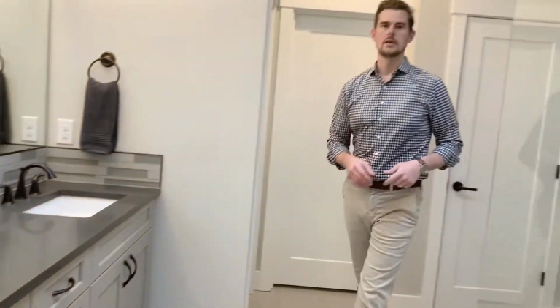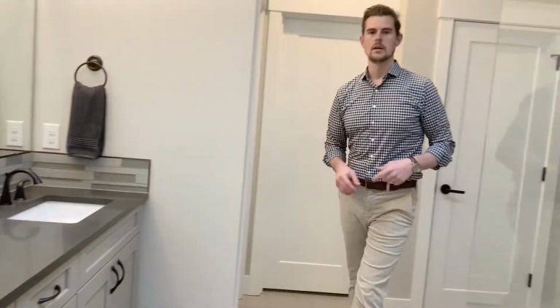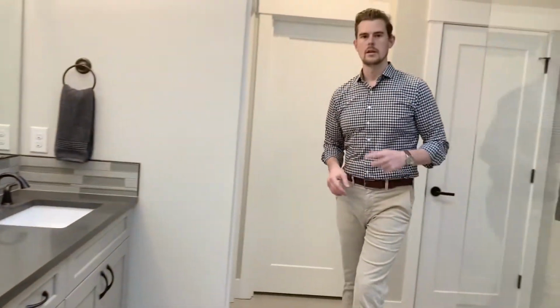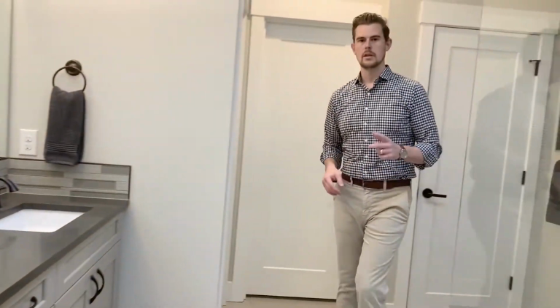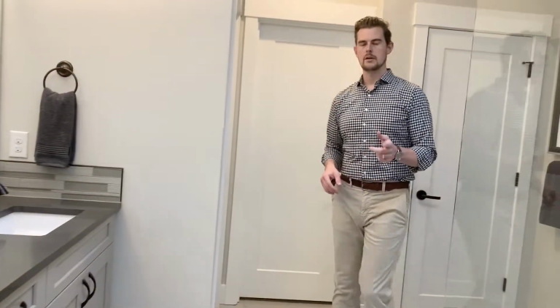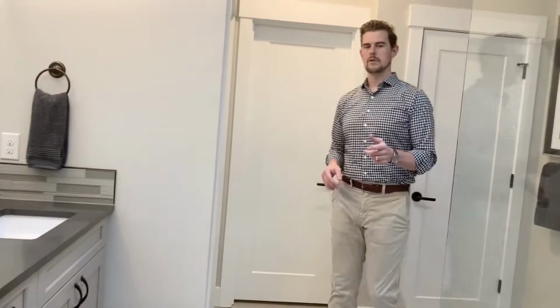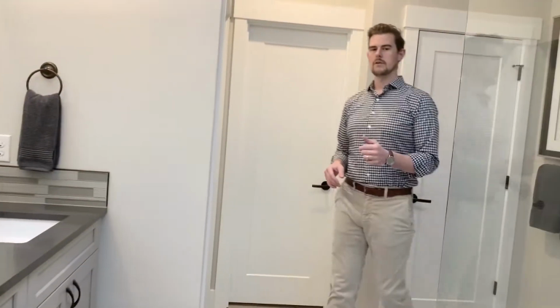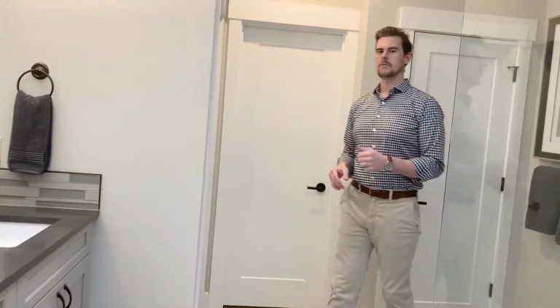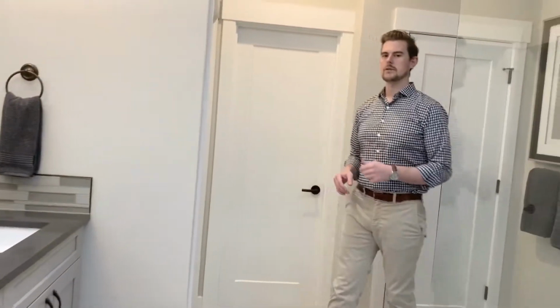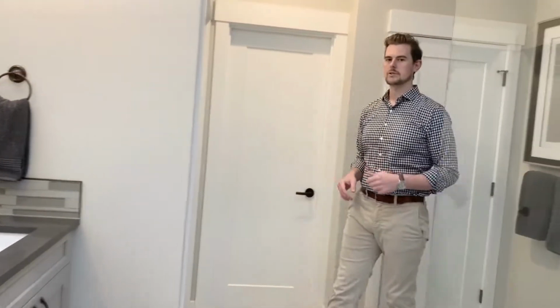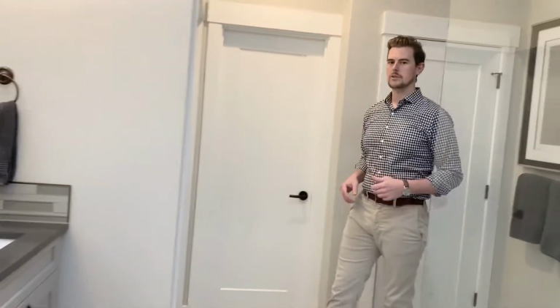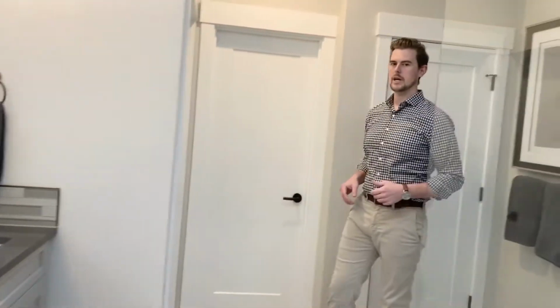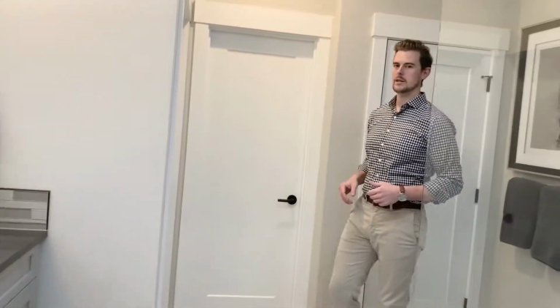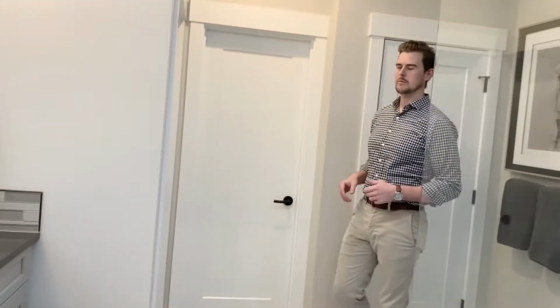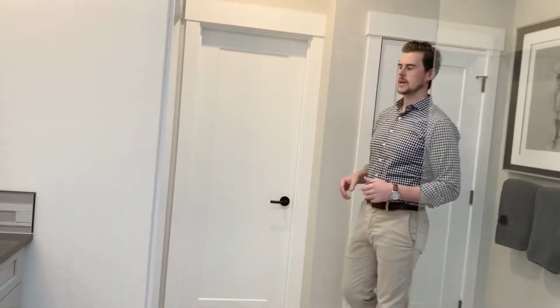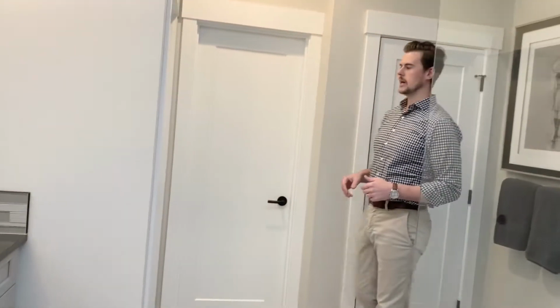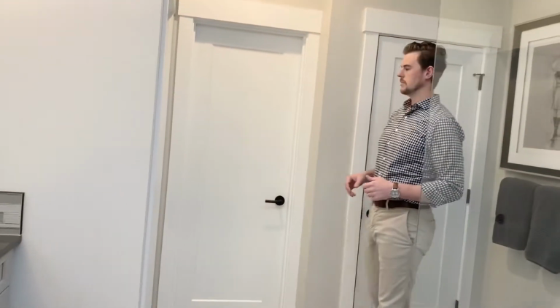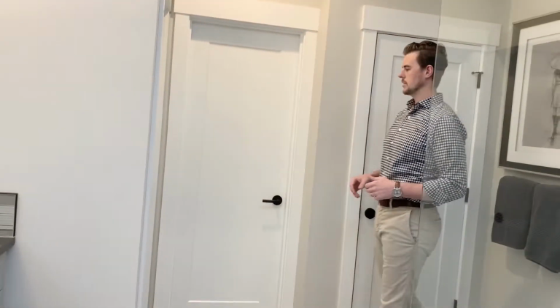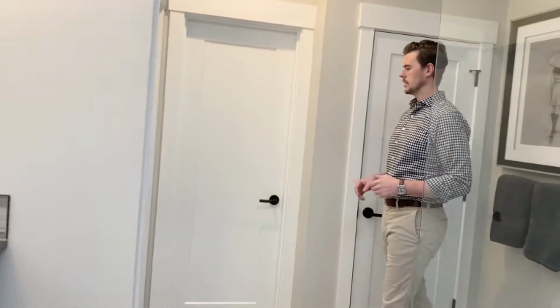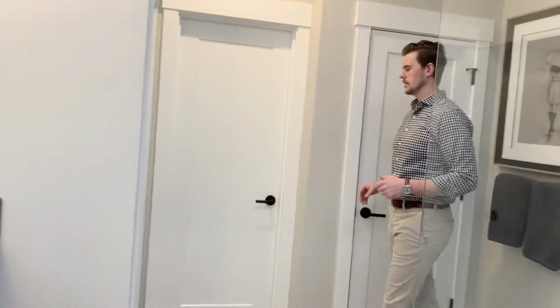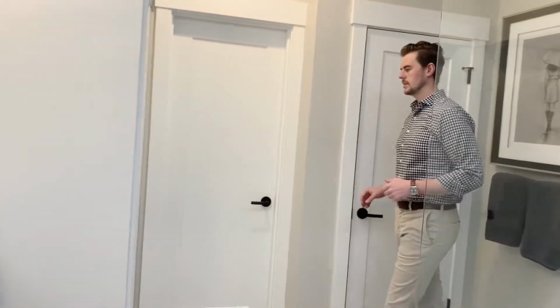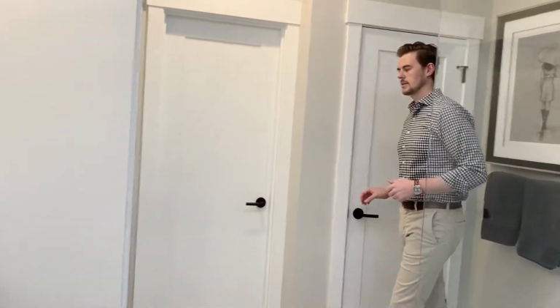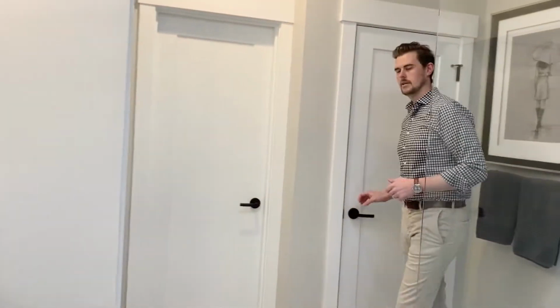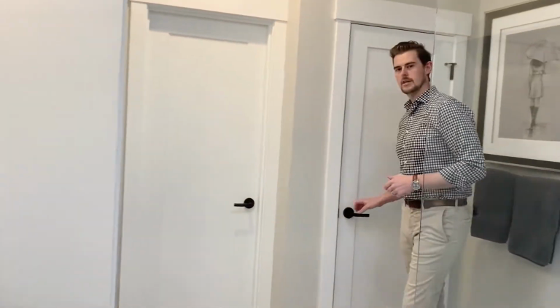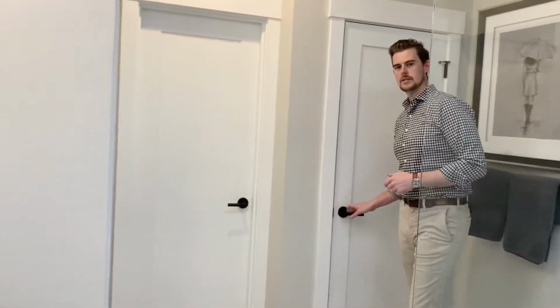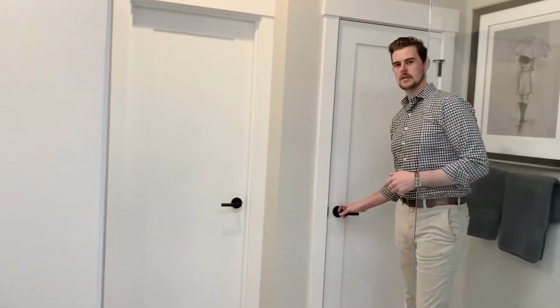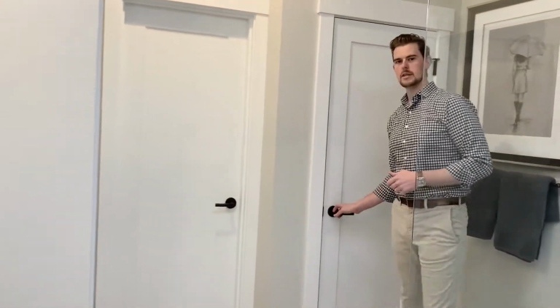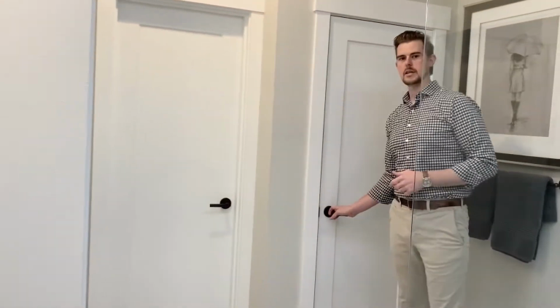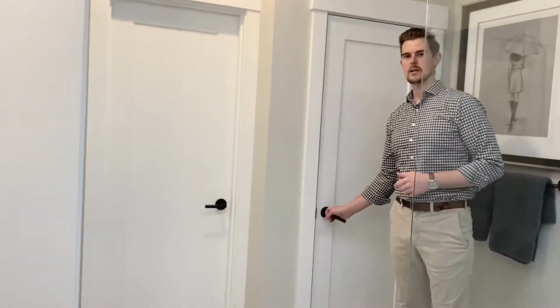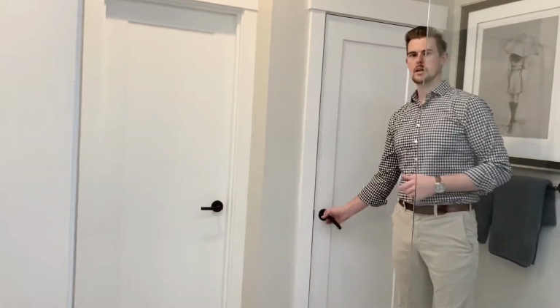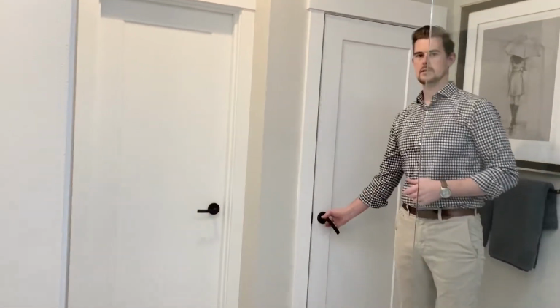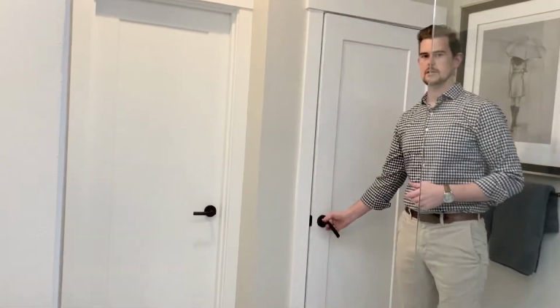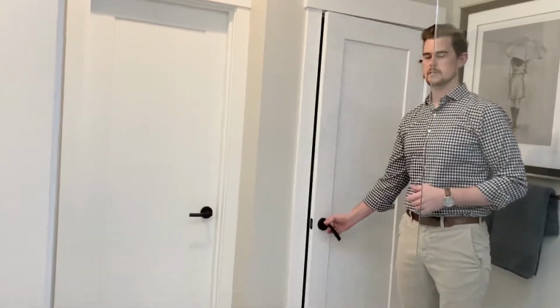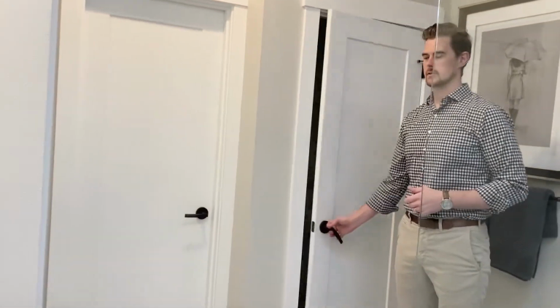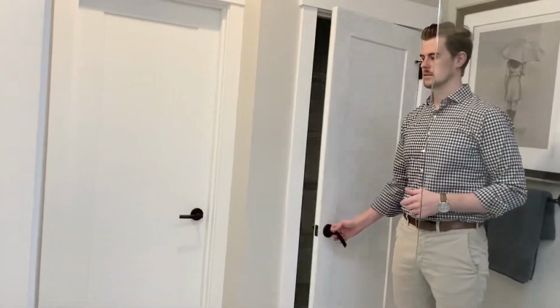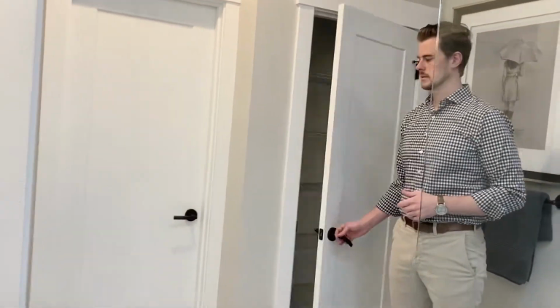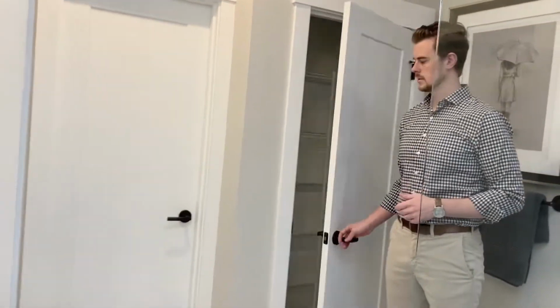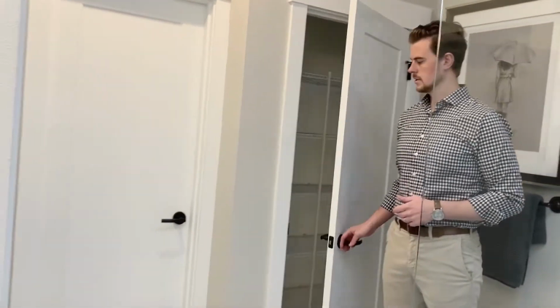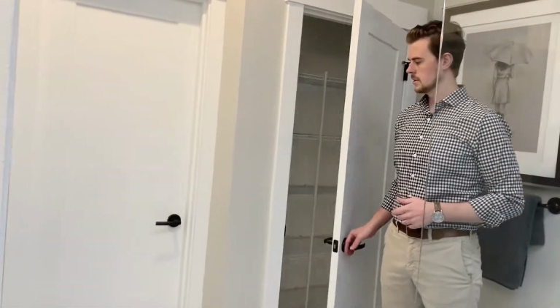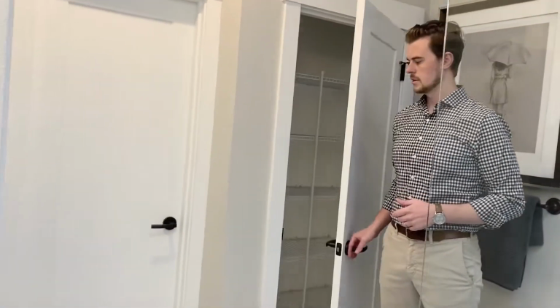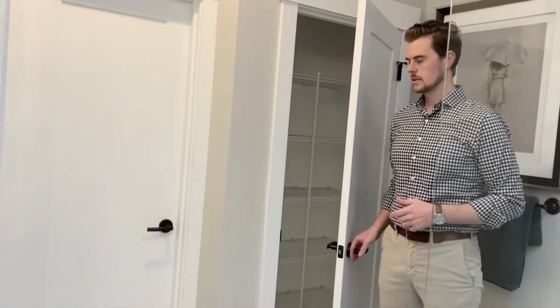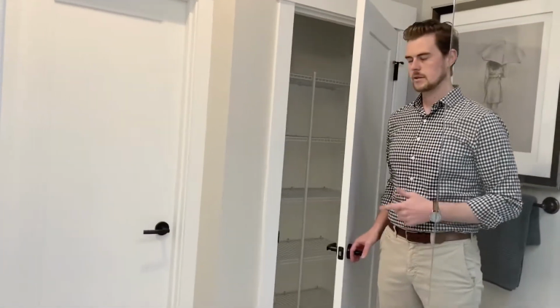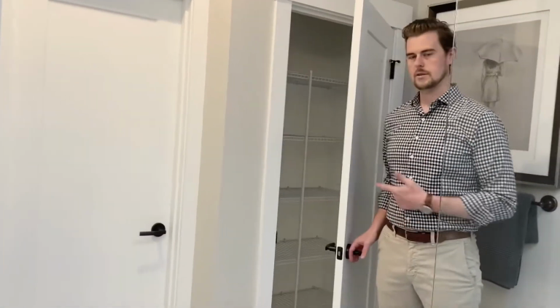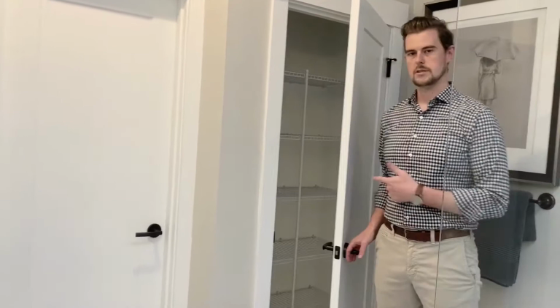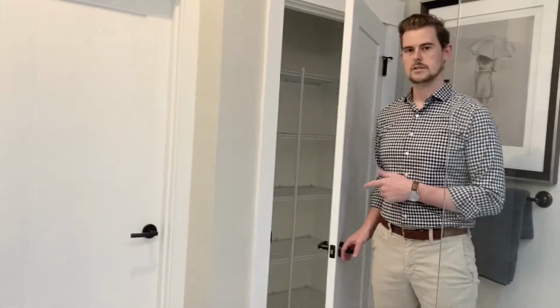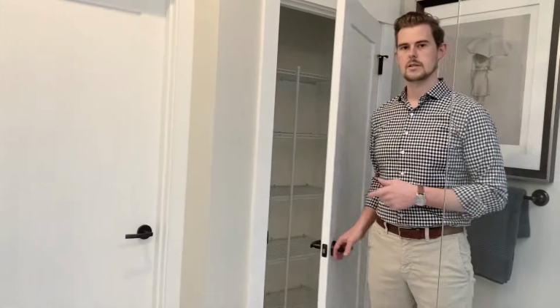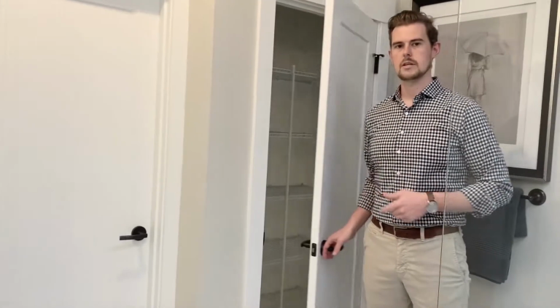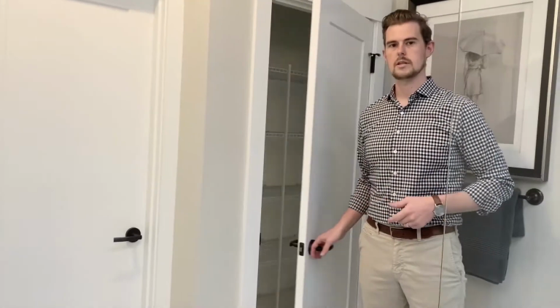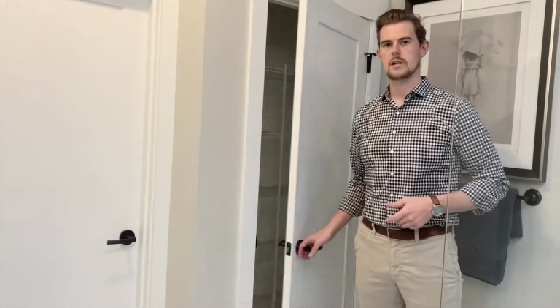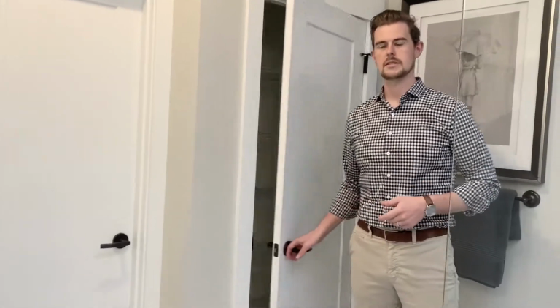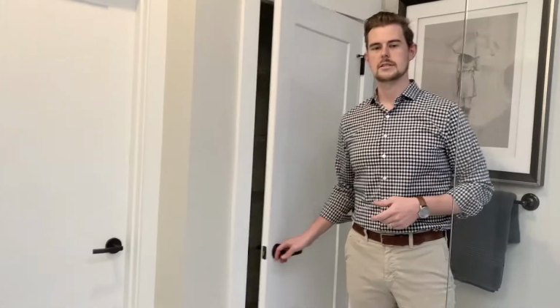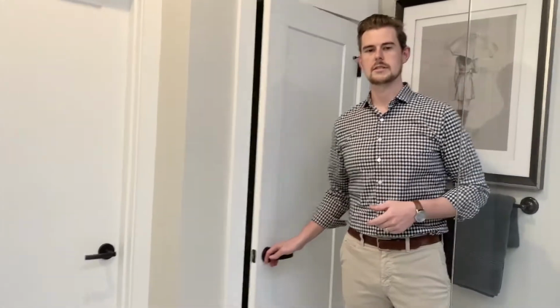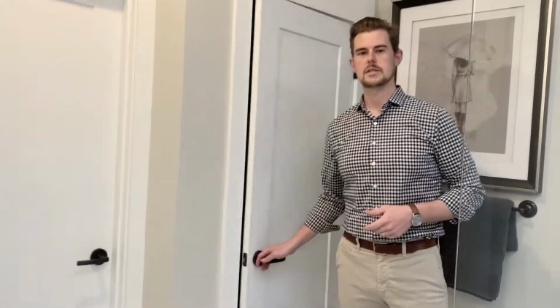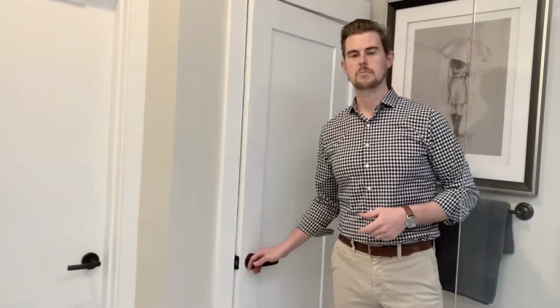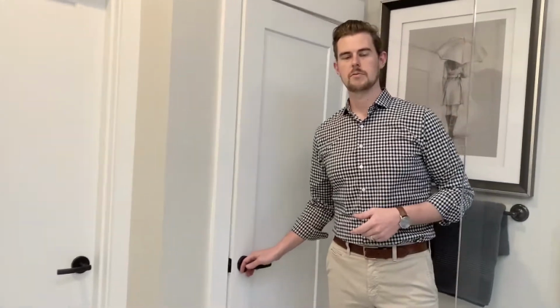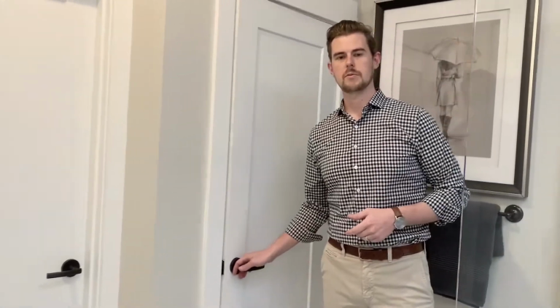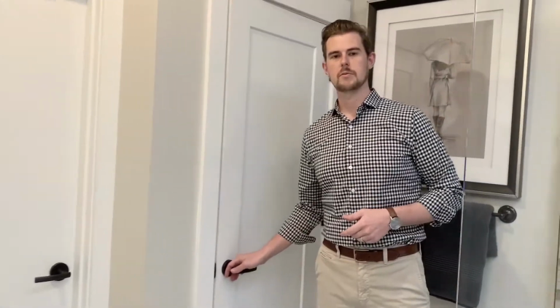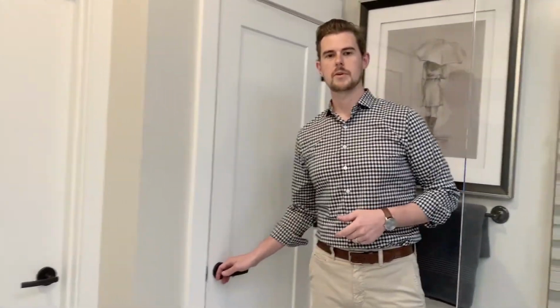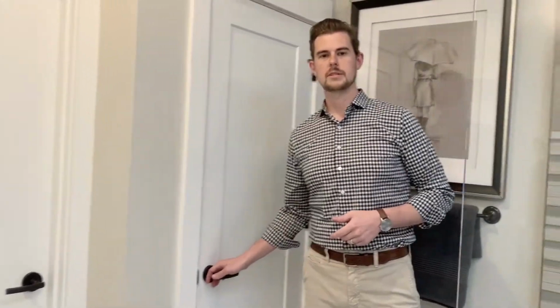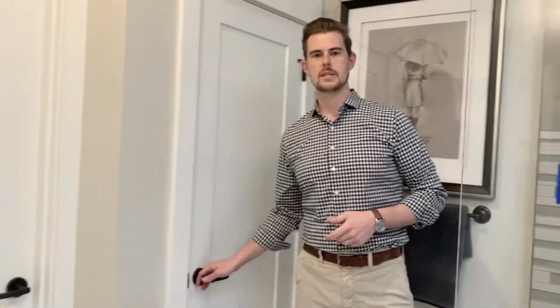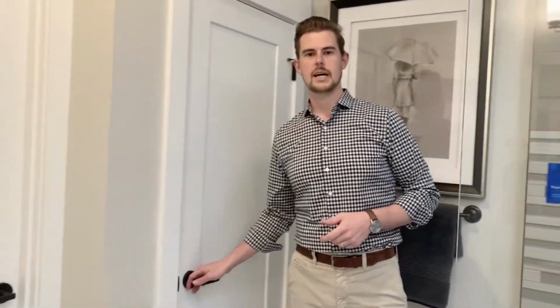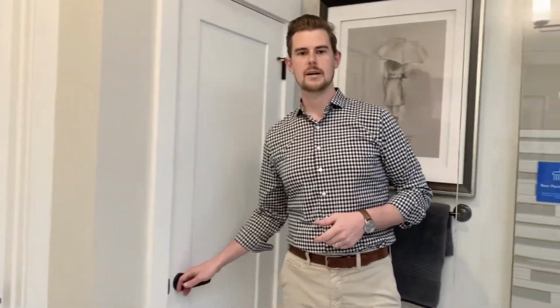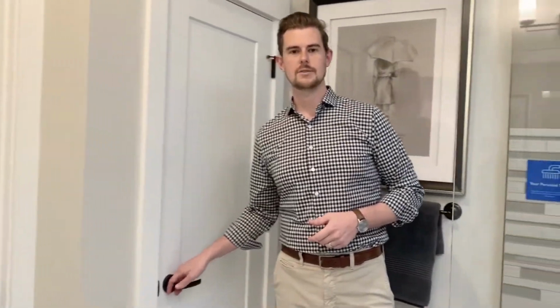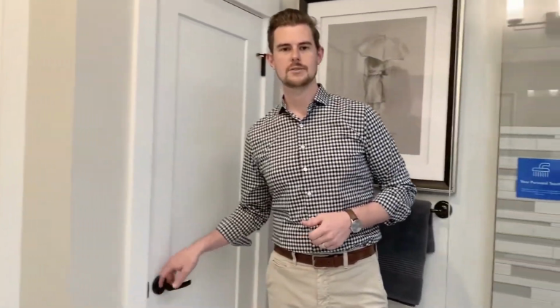A very functional item we have in here is a linen closet. You'll notice this linen closet is separate from the rest of the house.